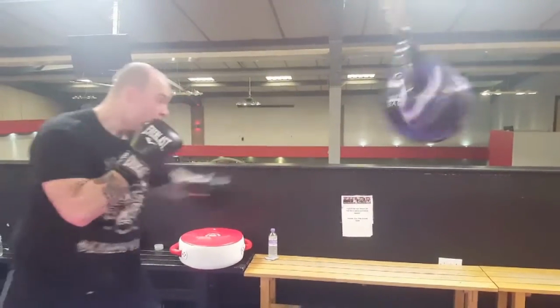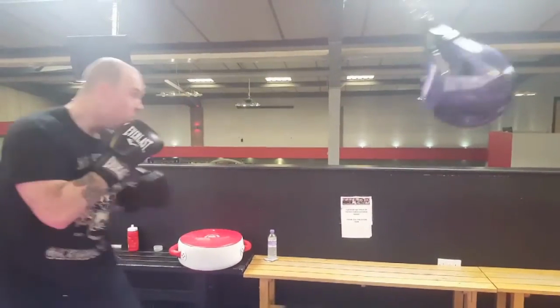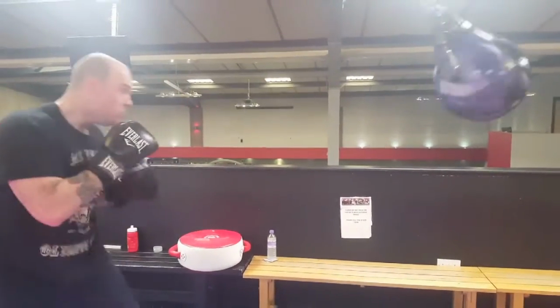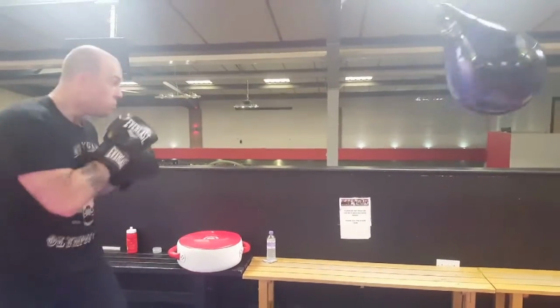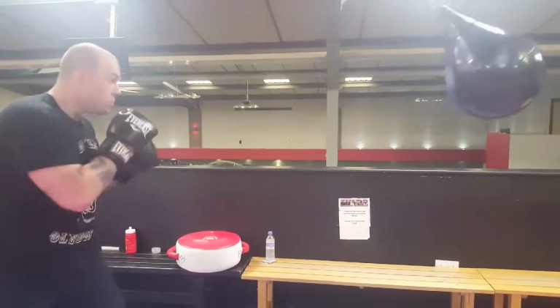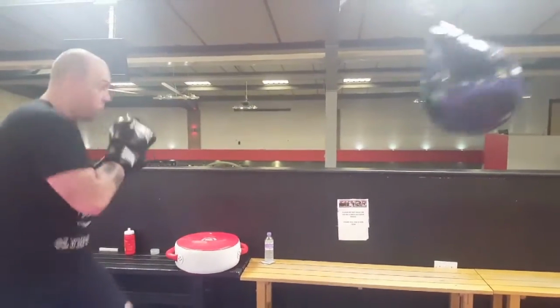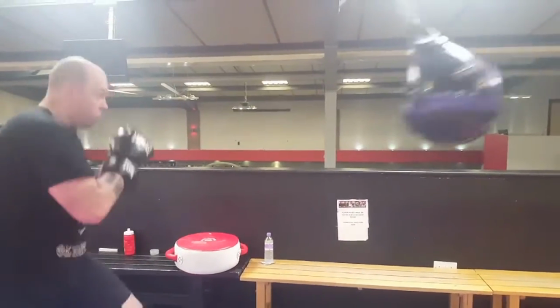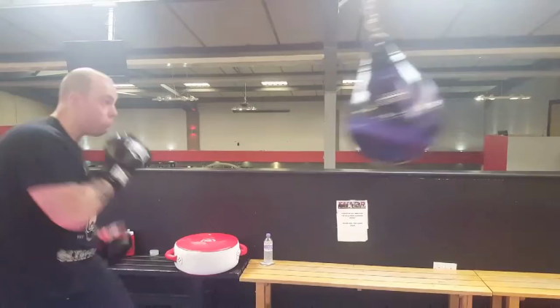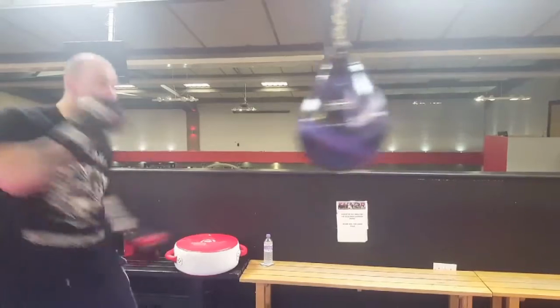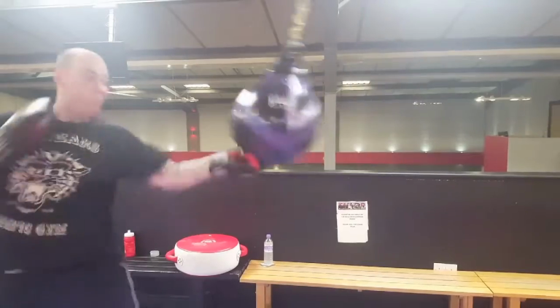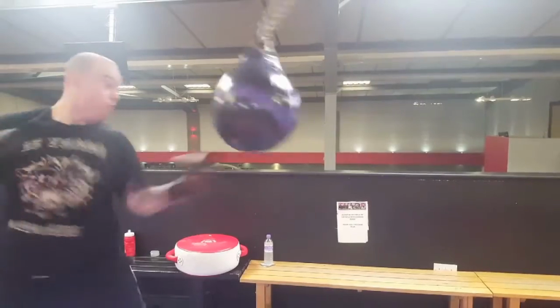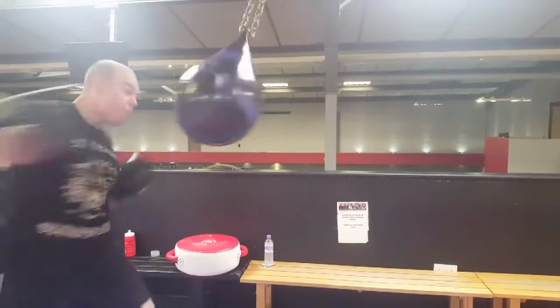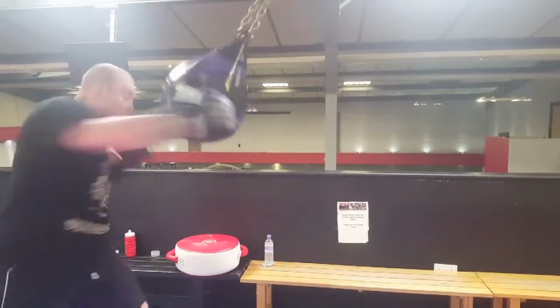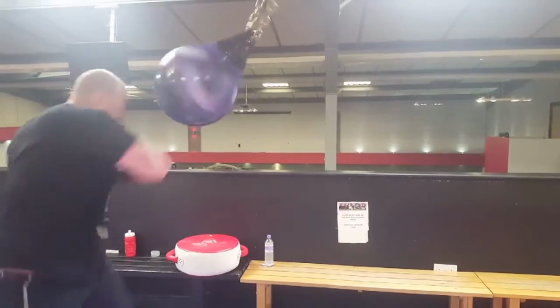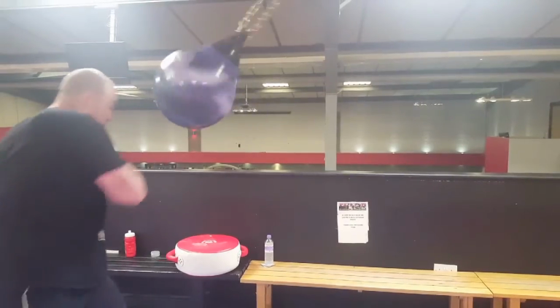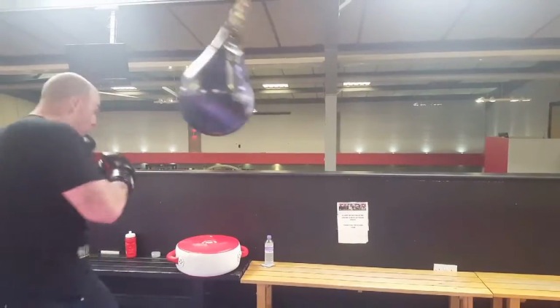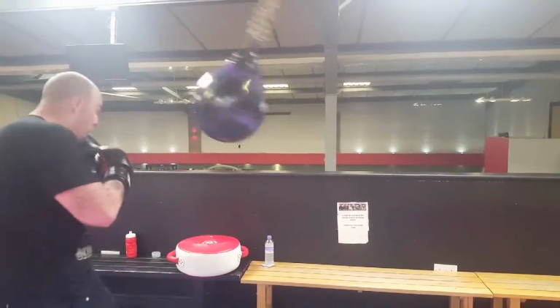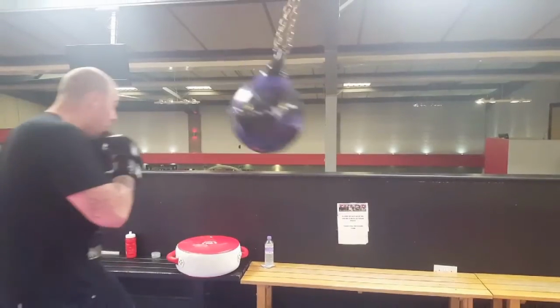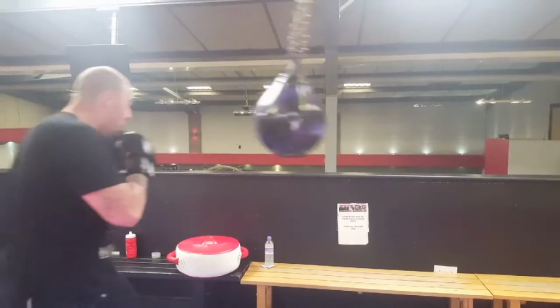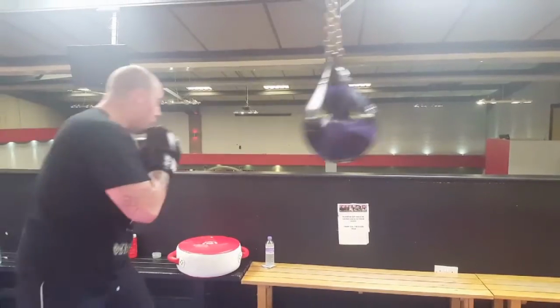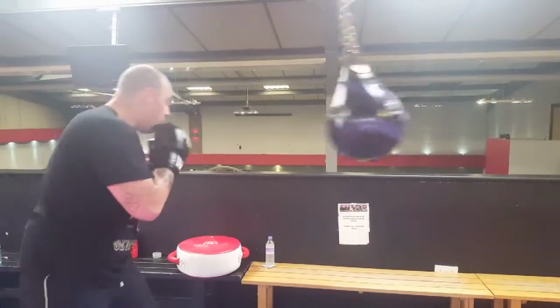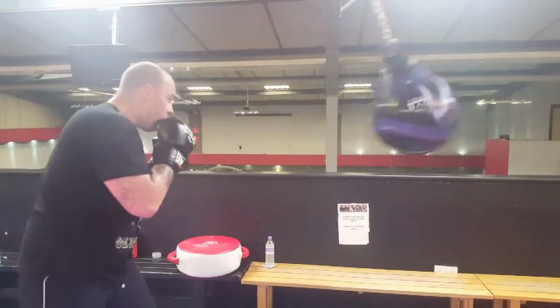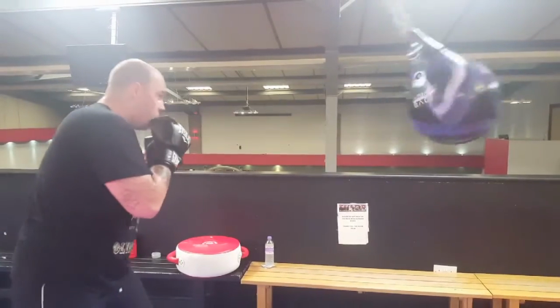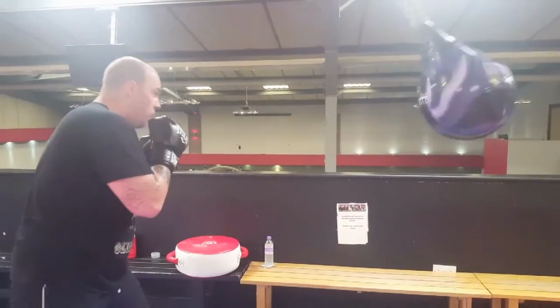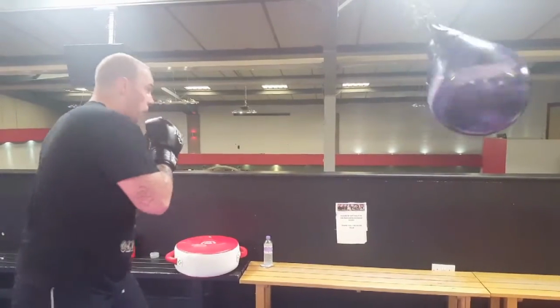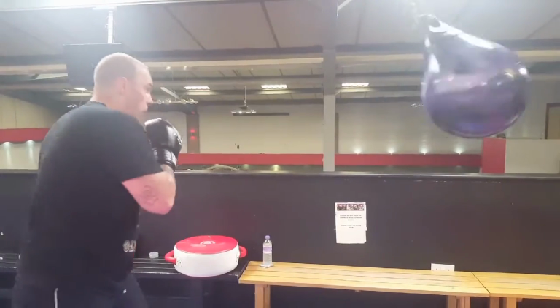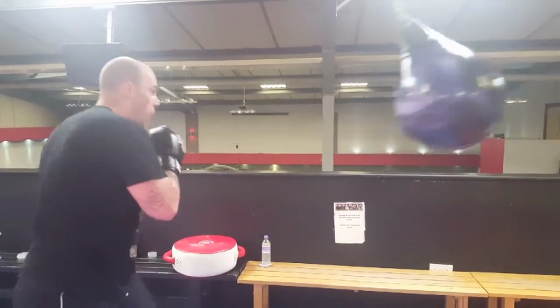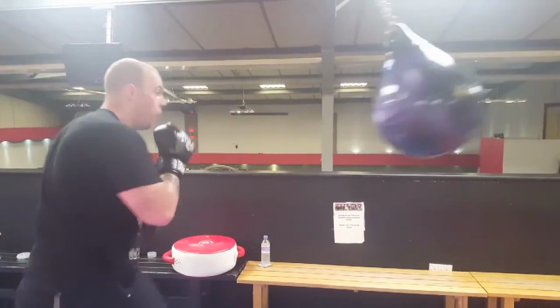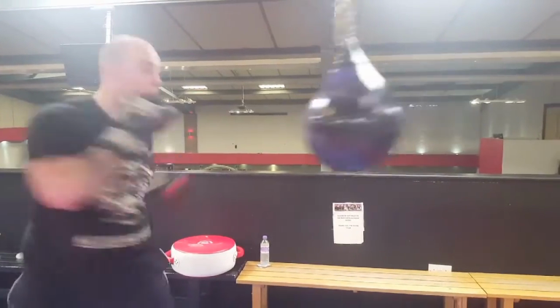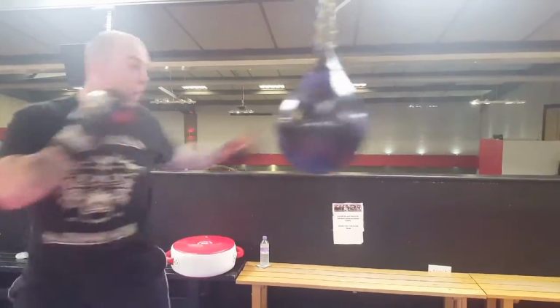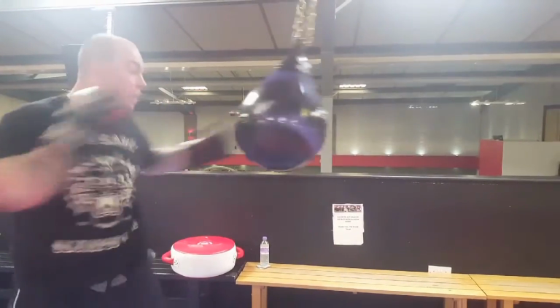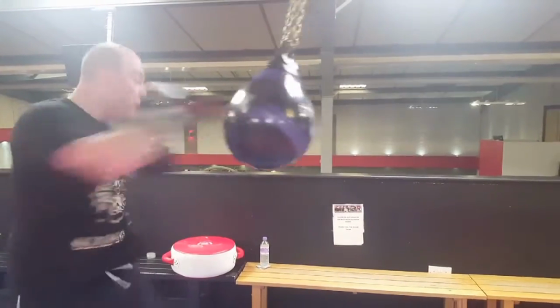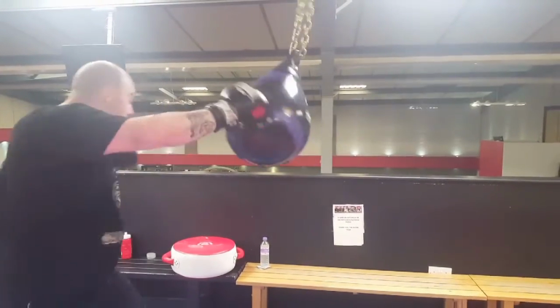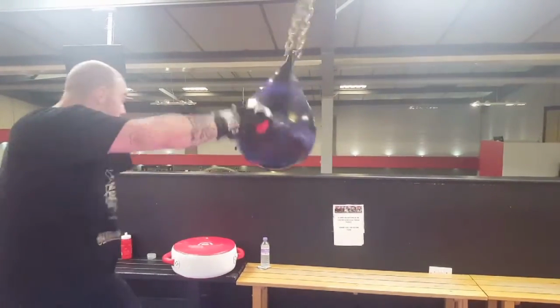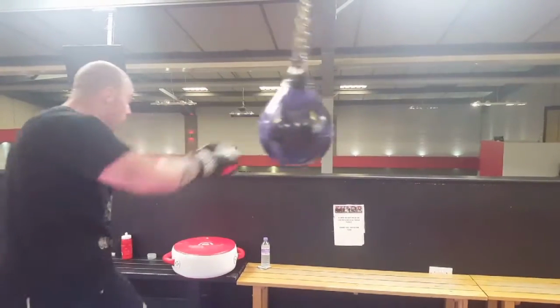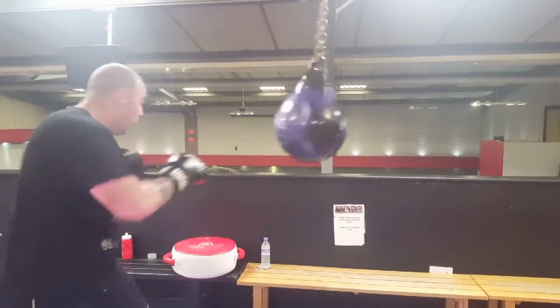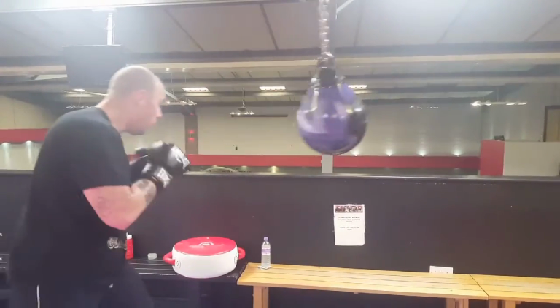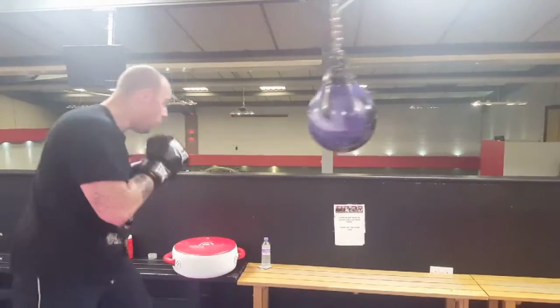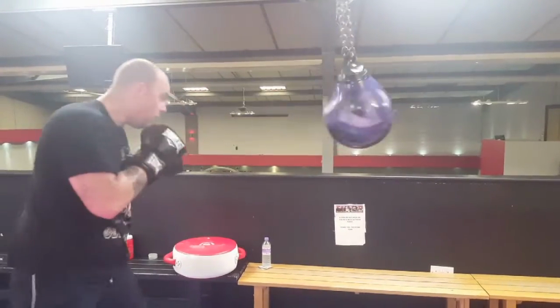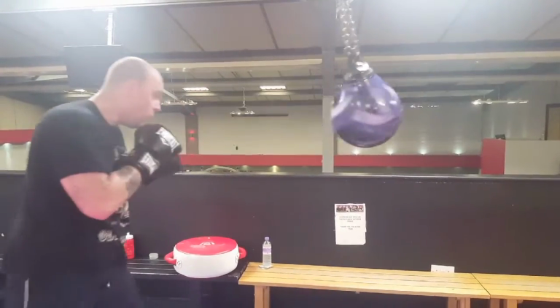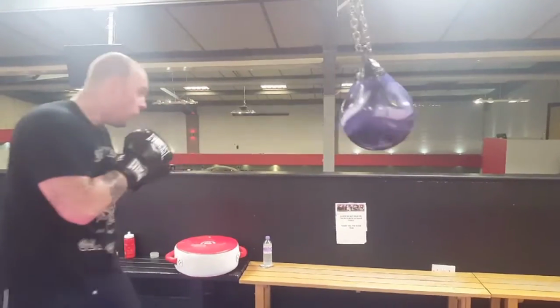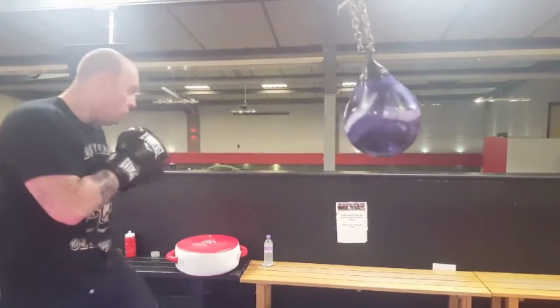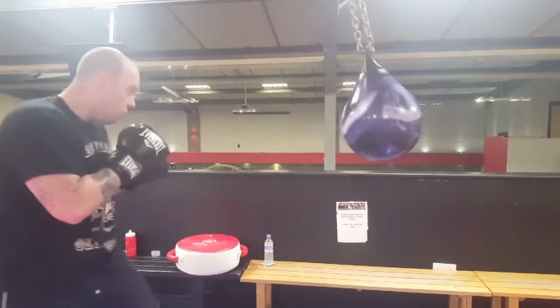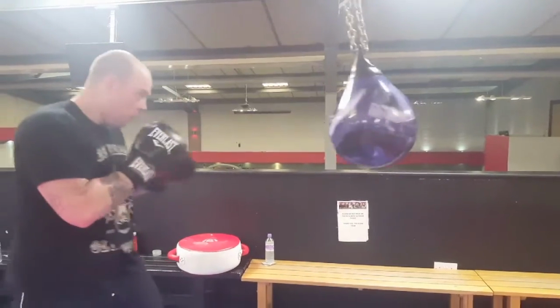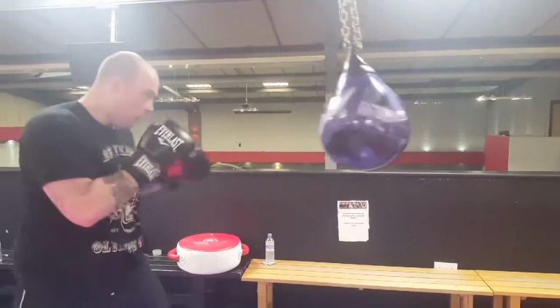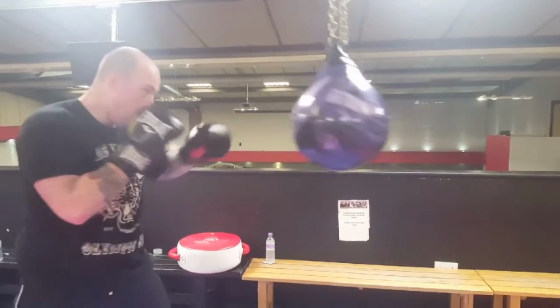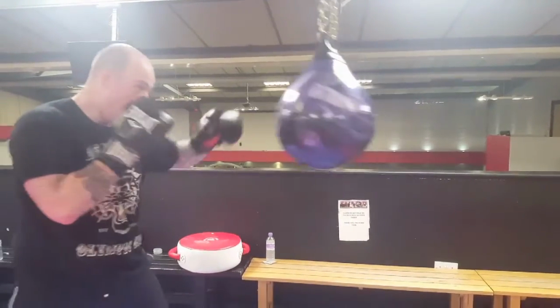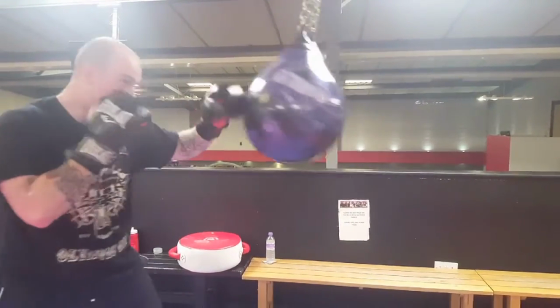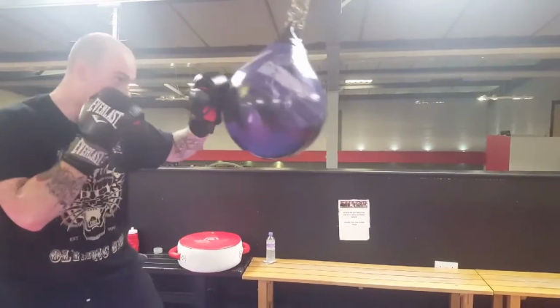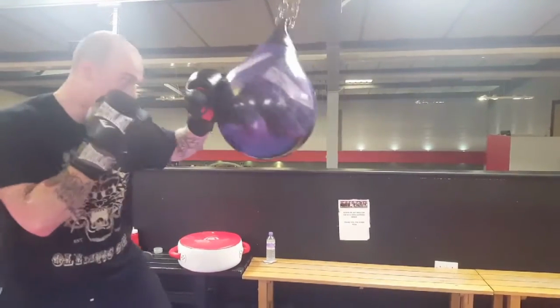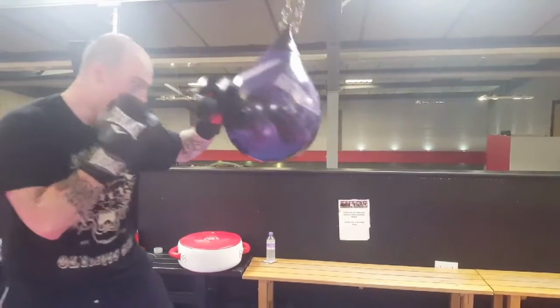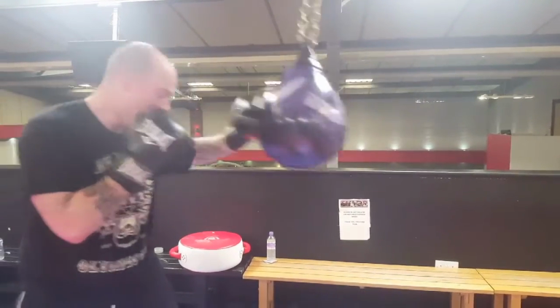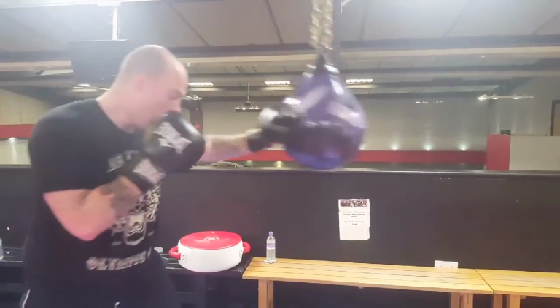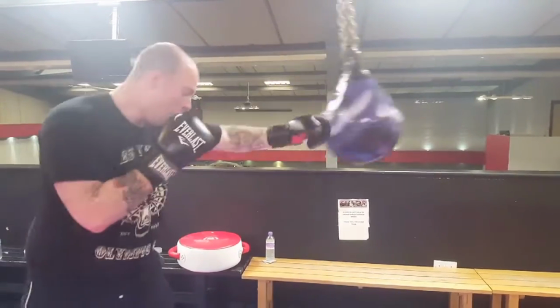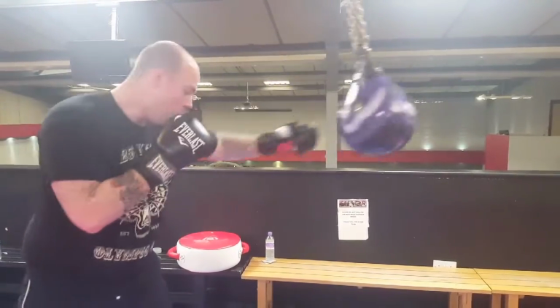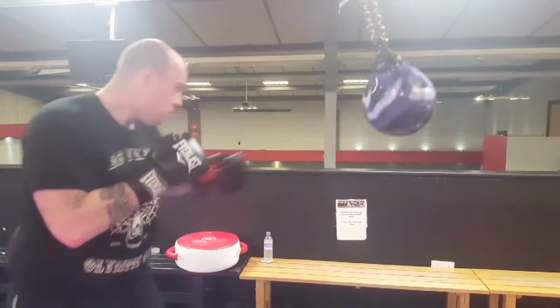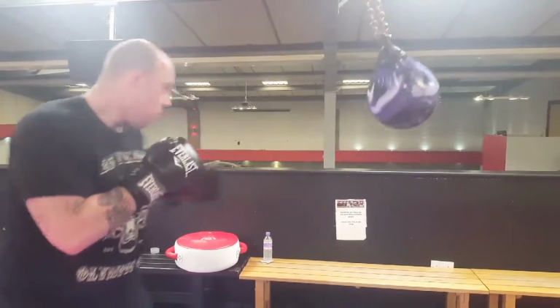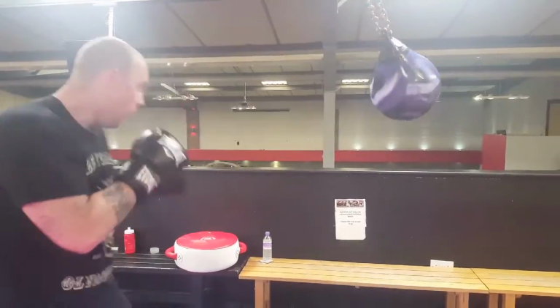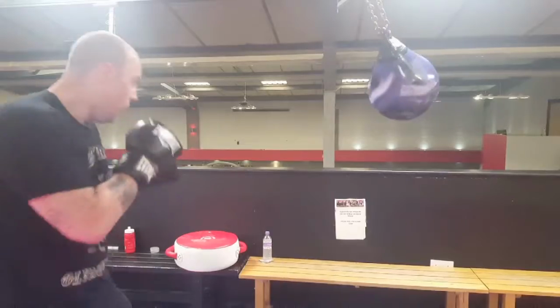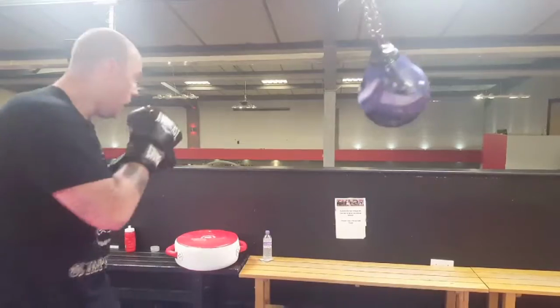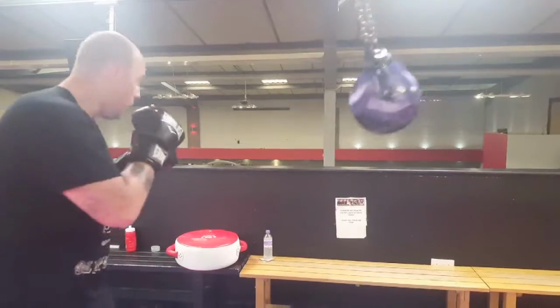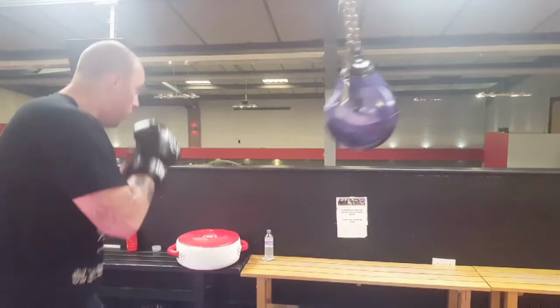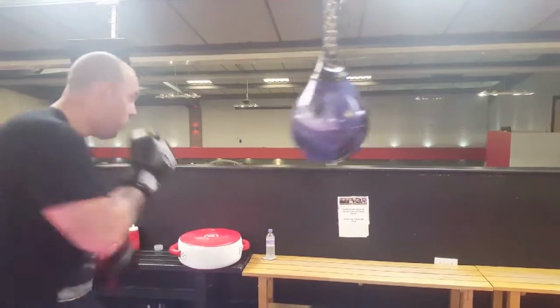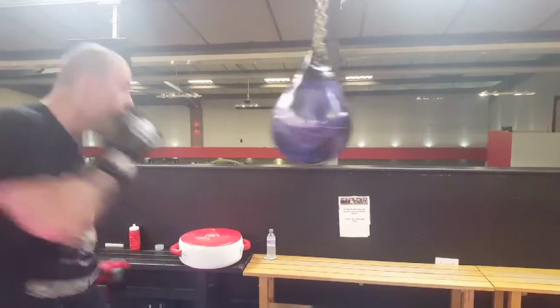A lot of people just strike the actual bag as if it was a heavy bag, without working too much head work, too much blocking.